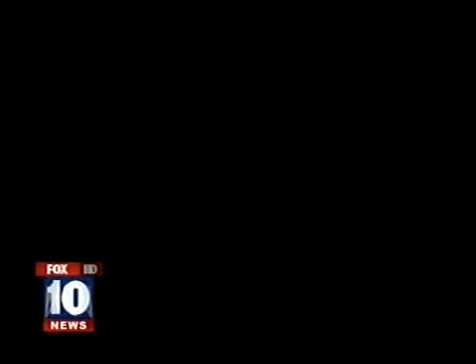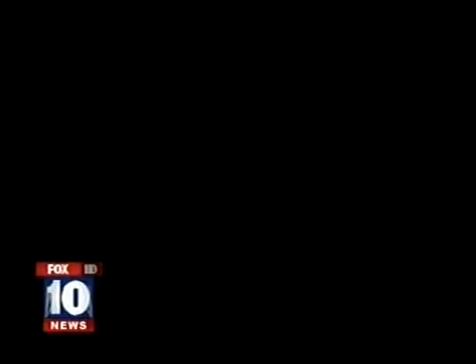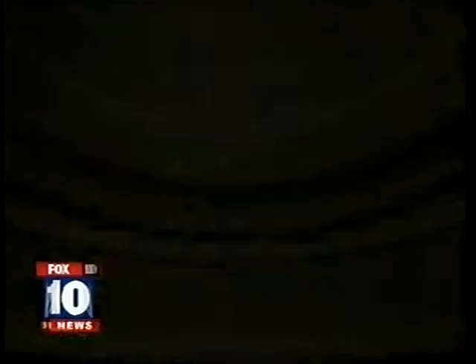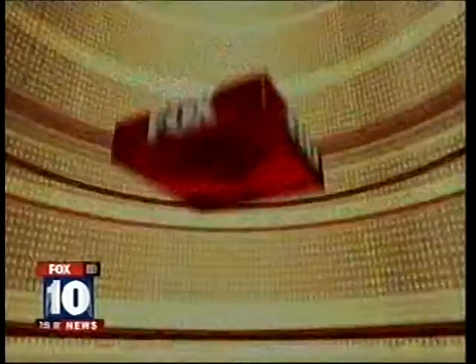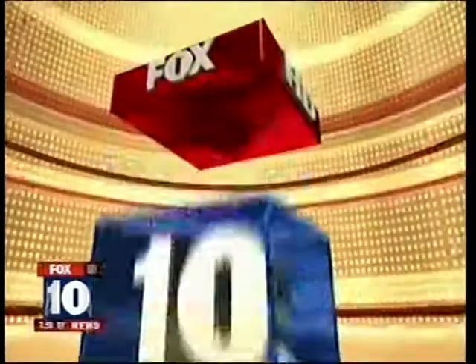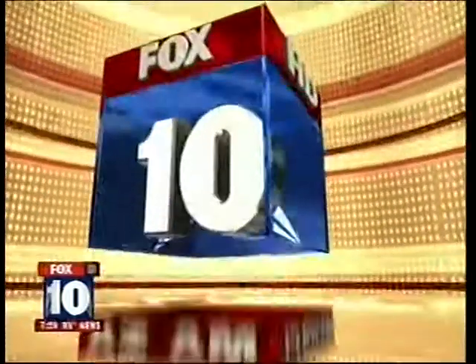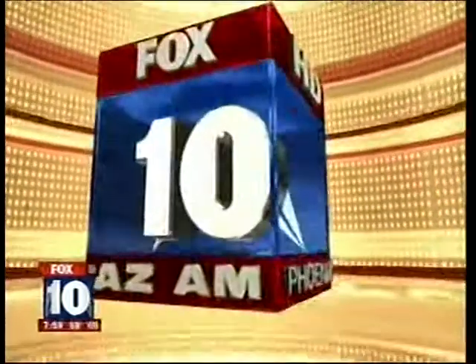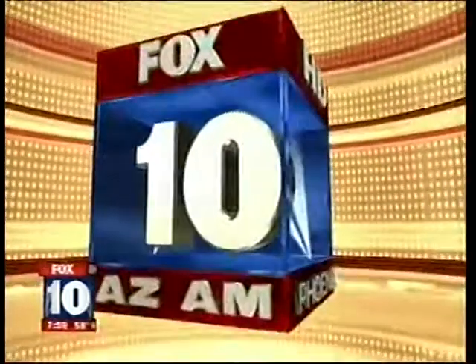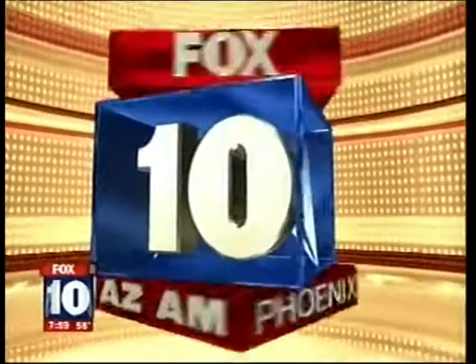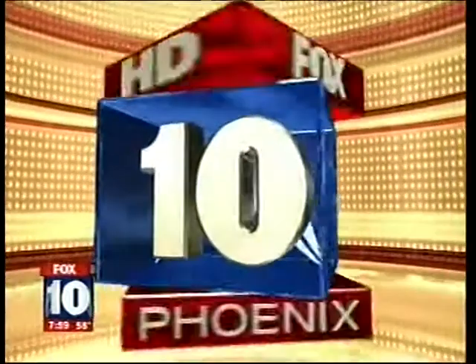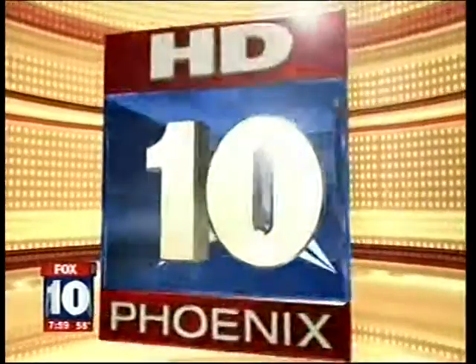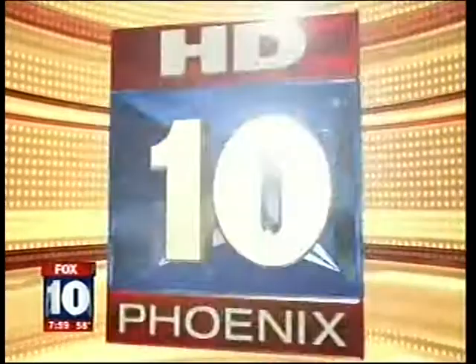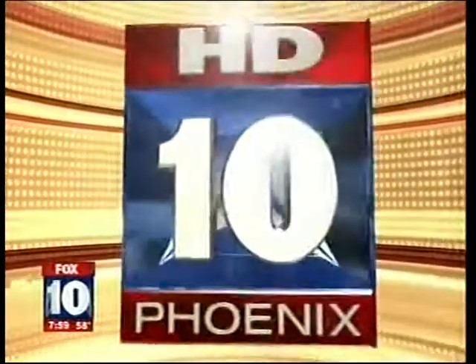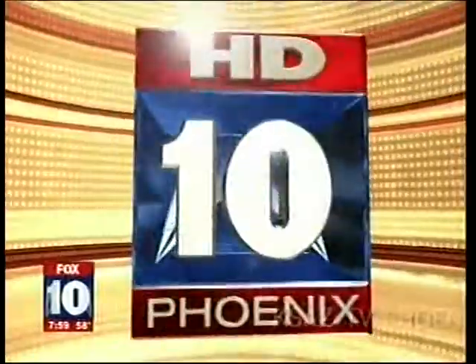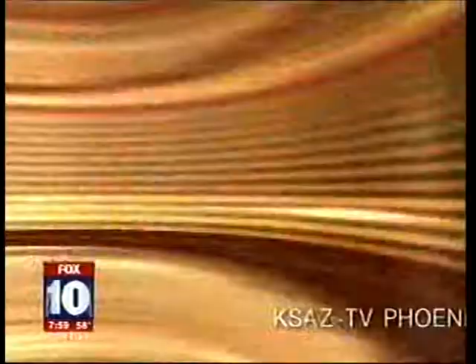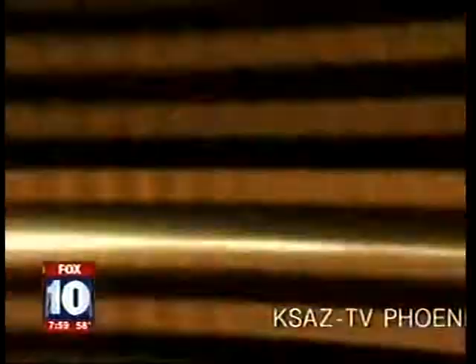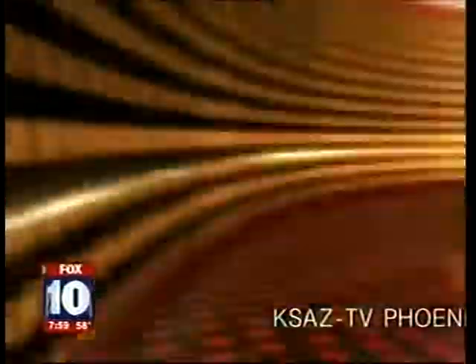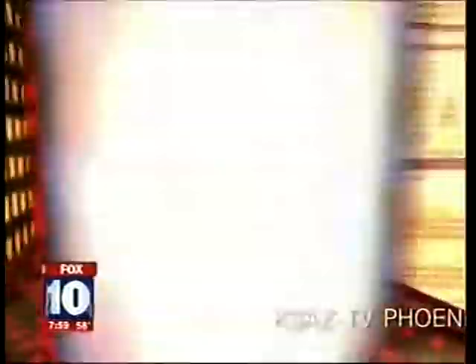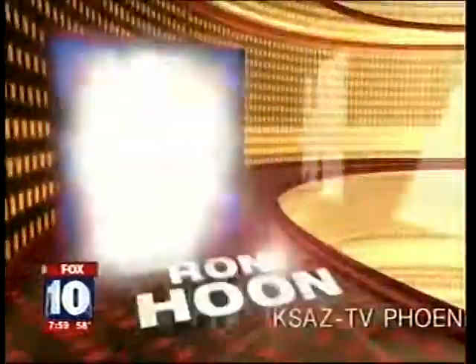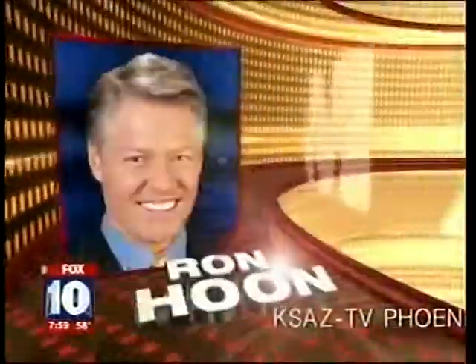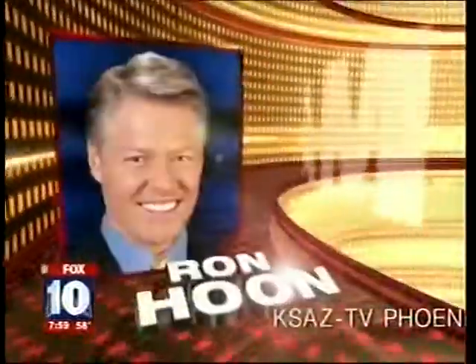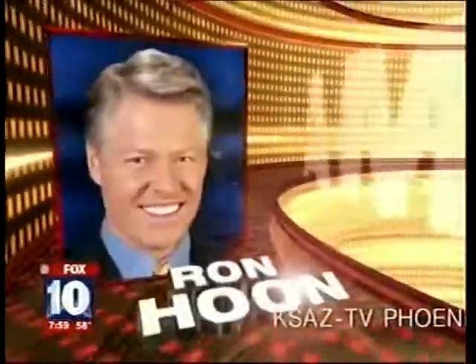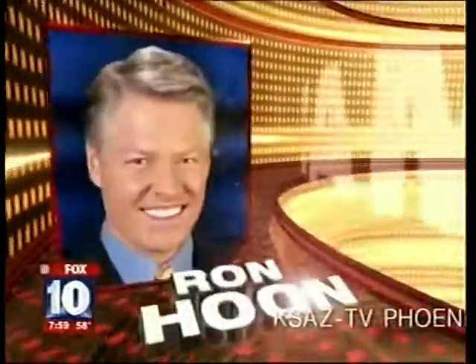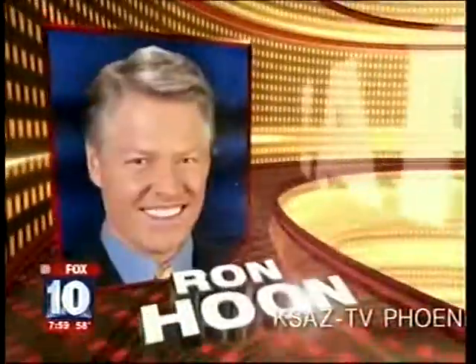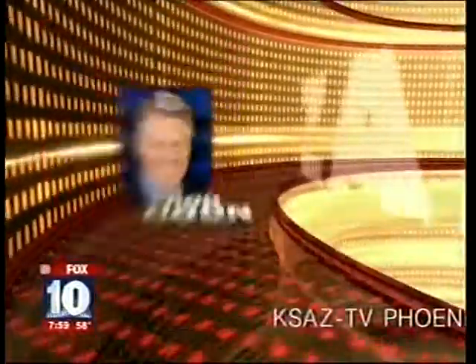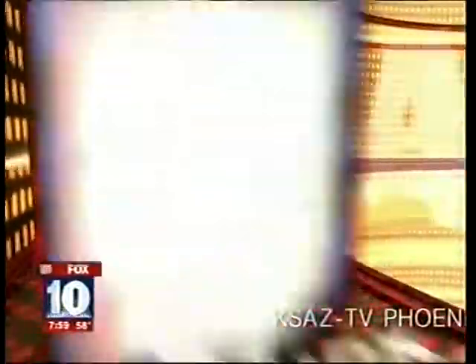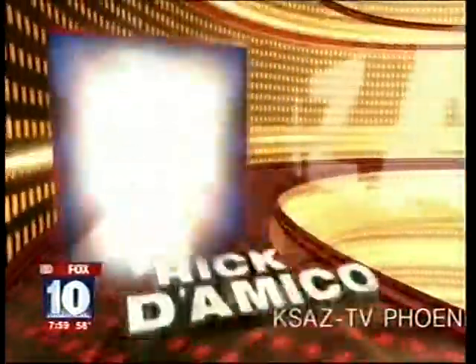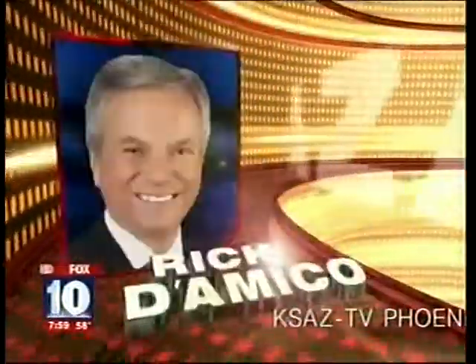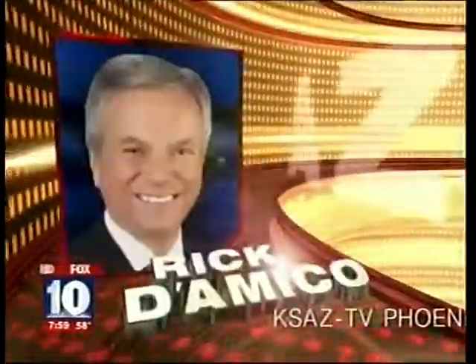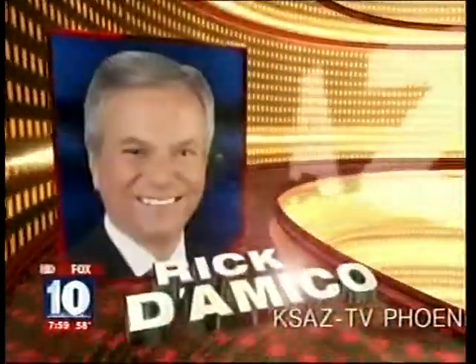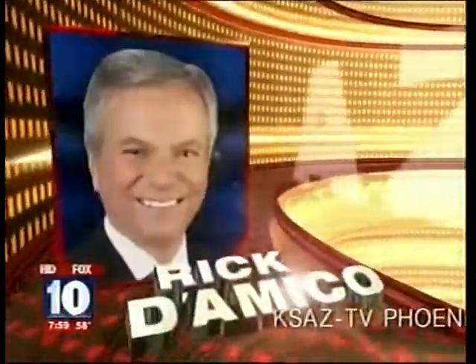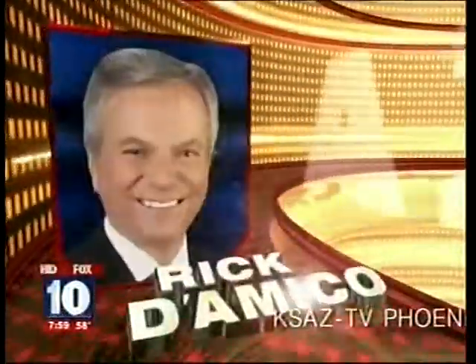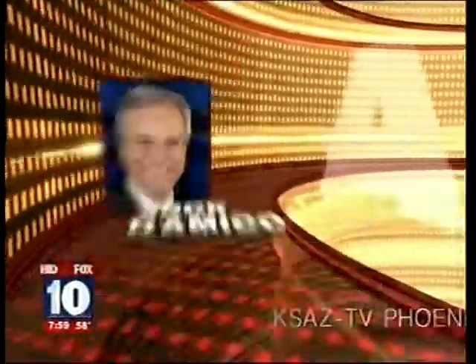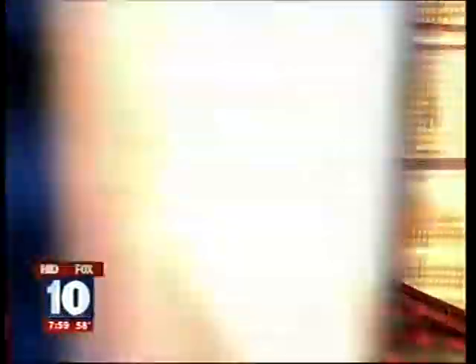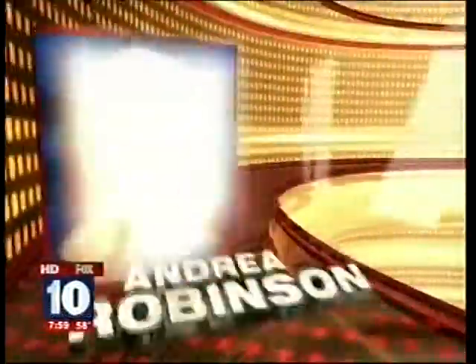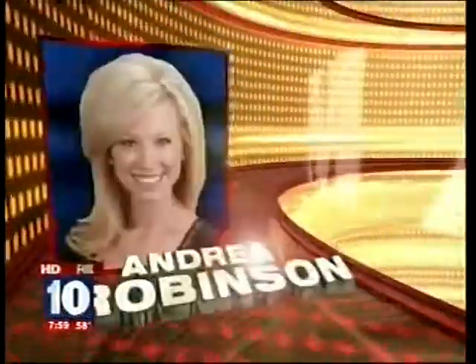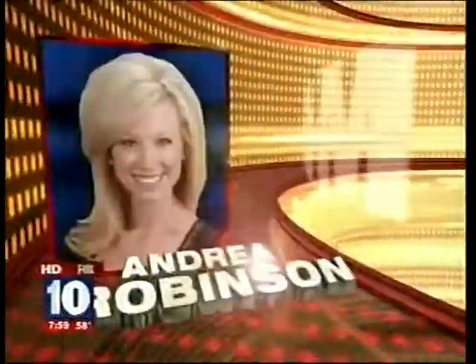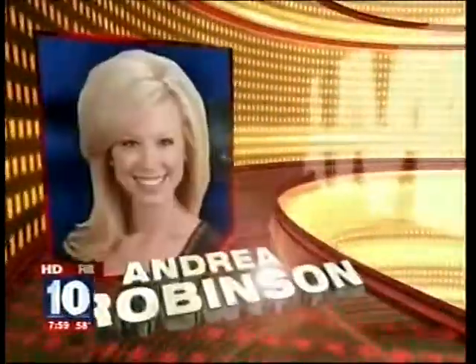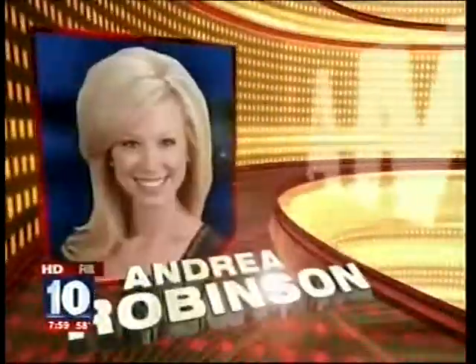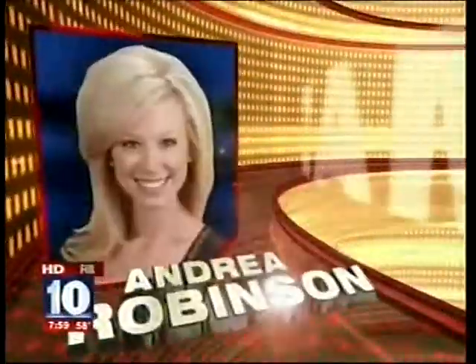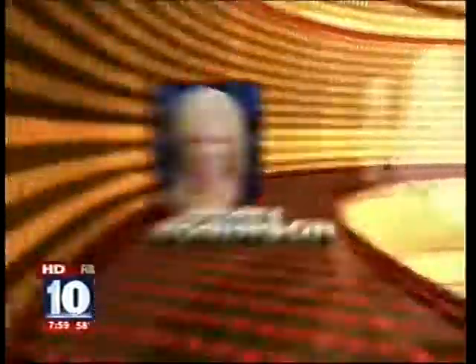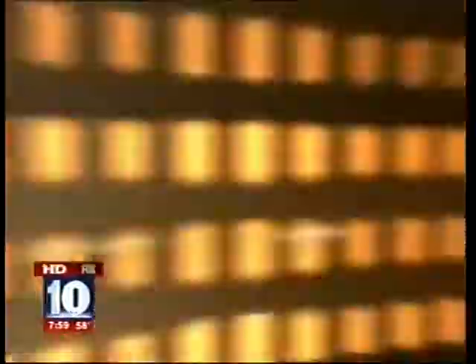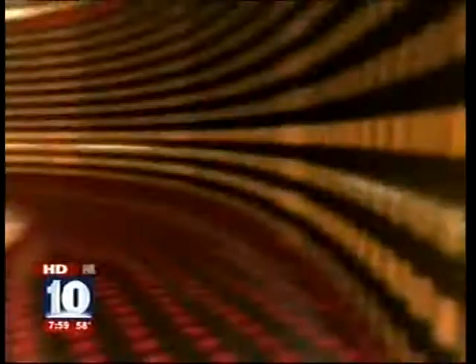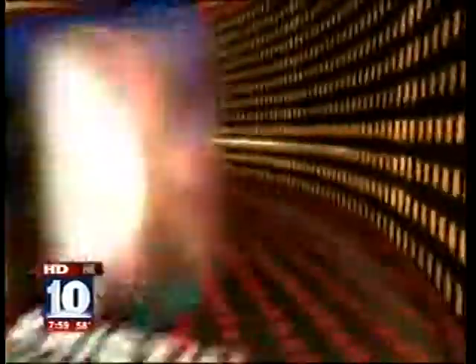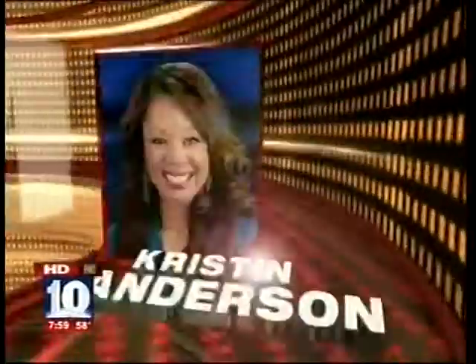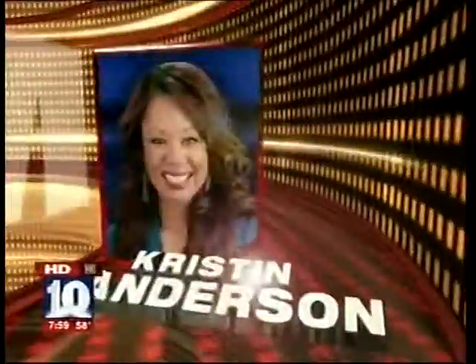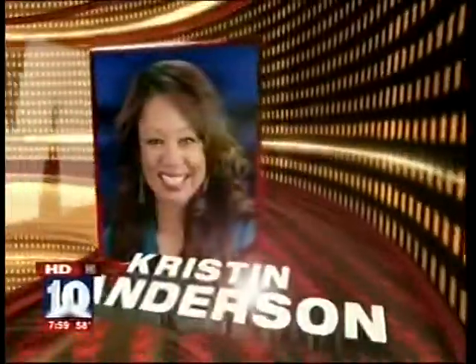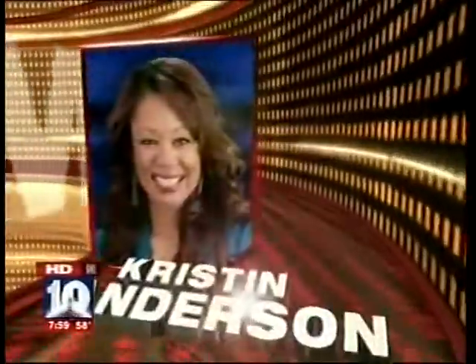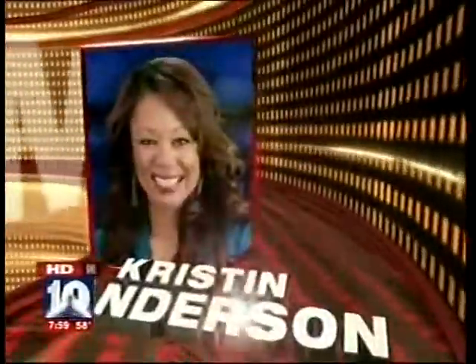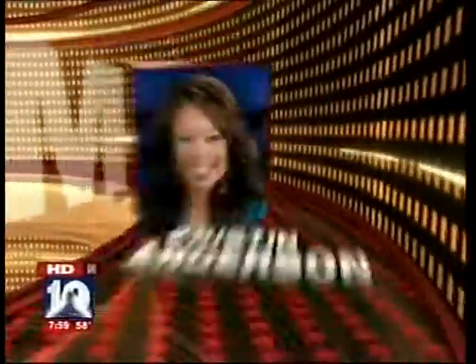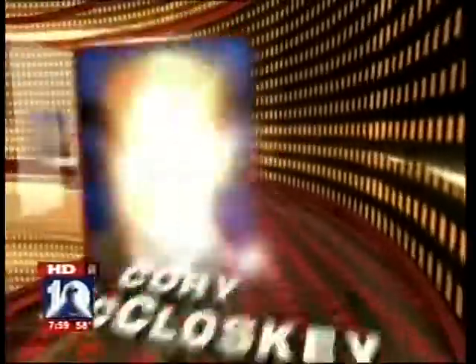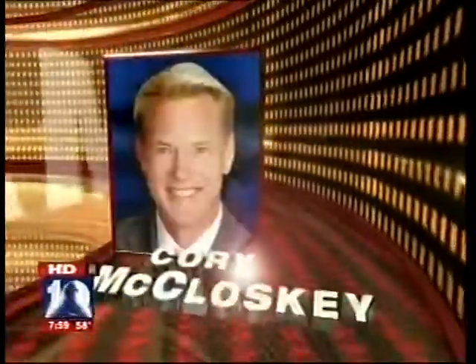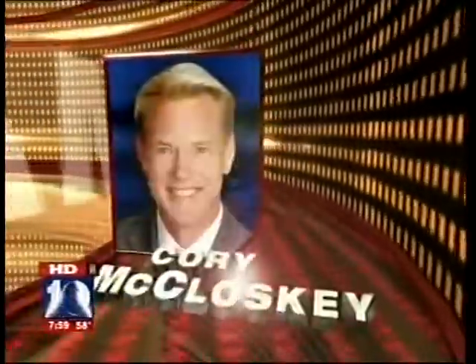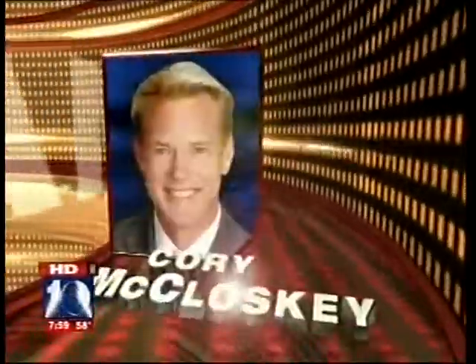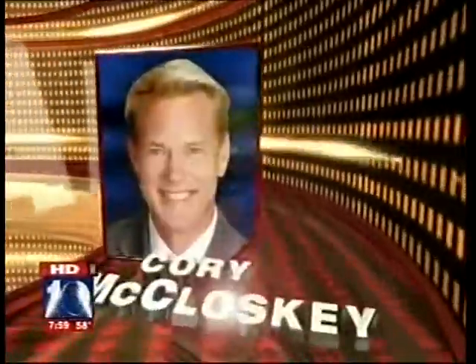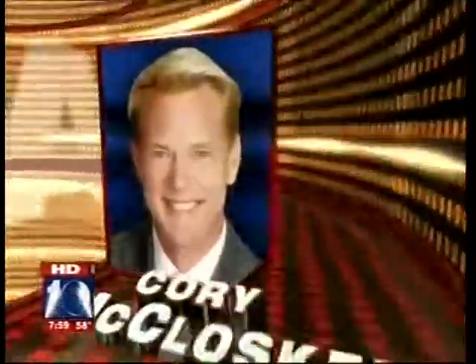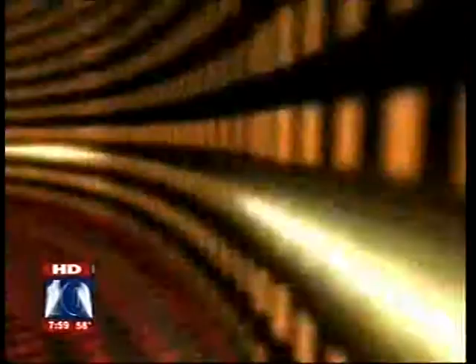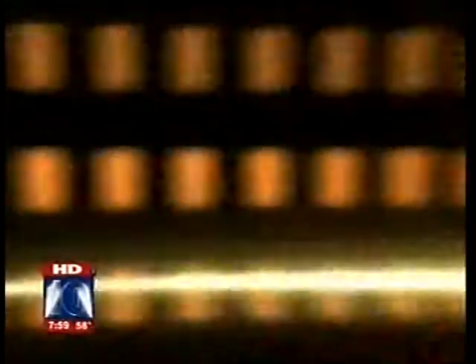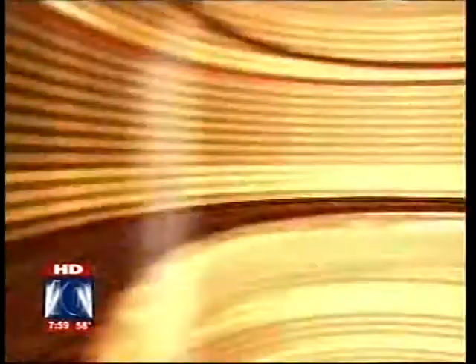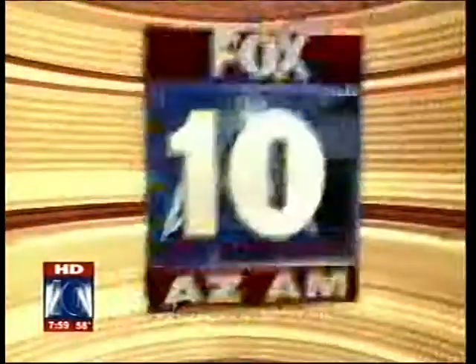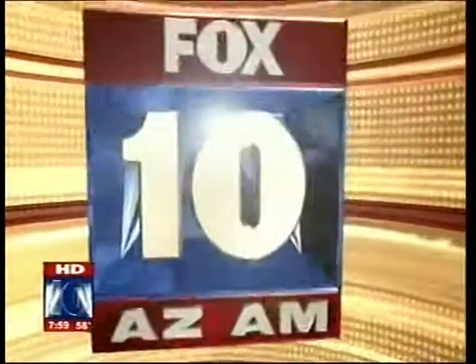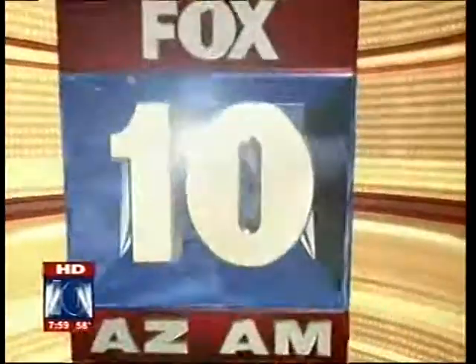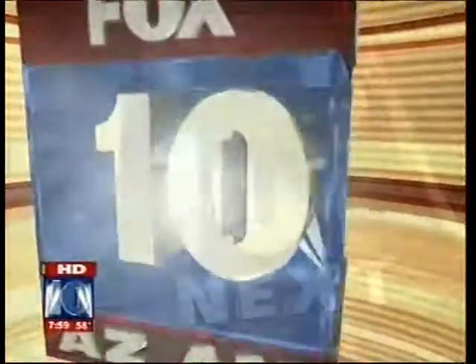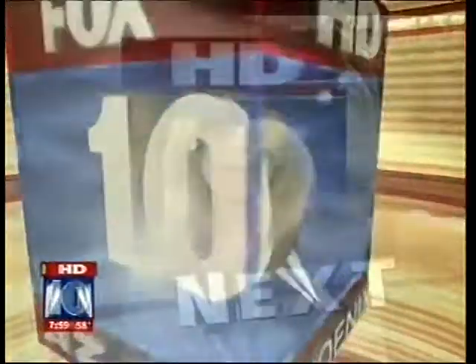You're watching Fox 10 Arizona Morning with Ron Hoon, Rick D'Amico, Andrea Robinson, Kristen Anderson and Corey McCloskey in HD.